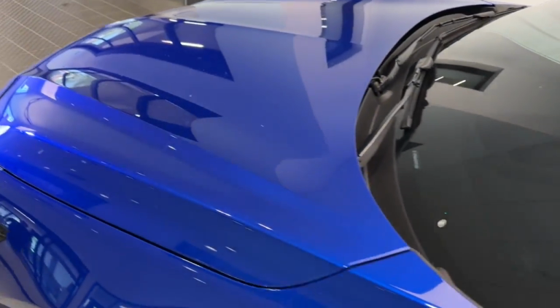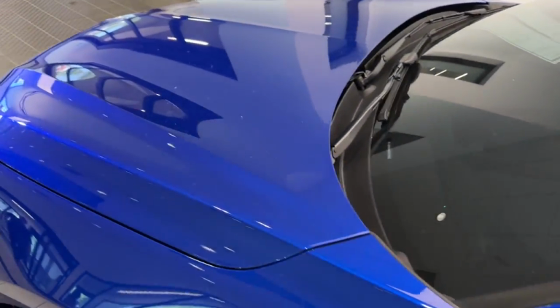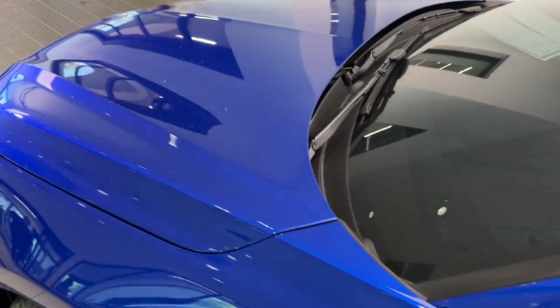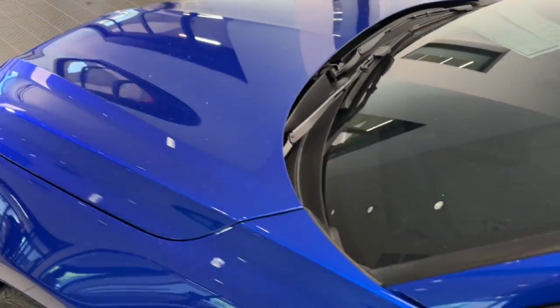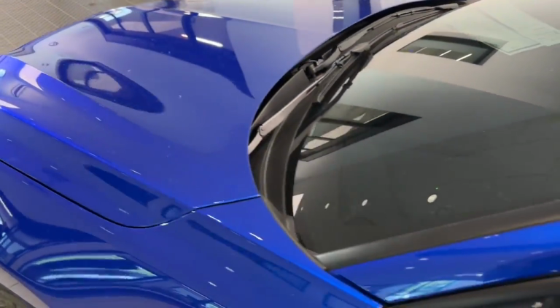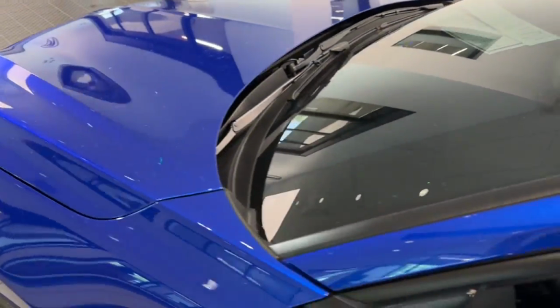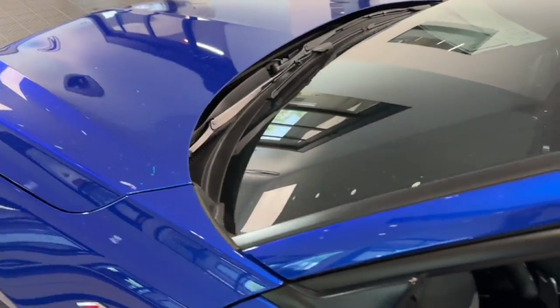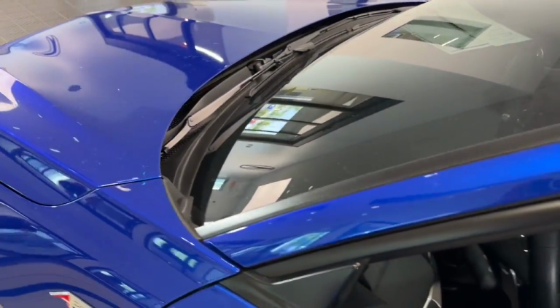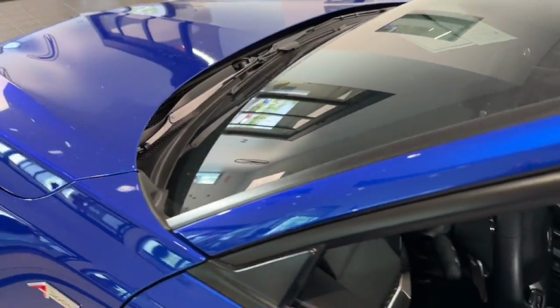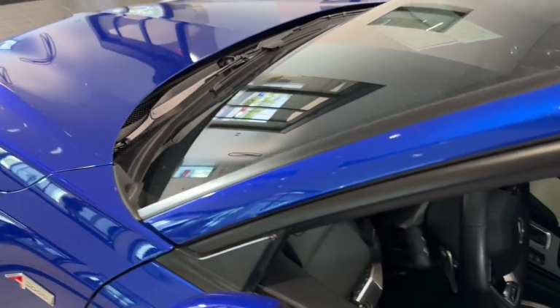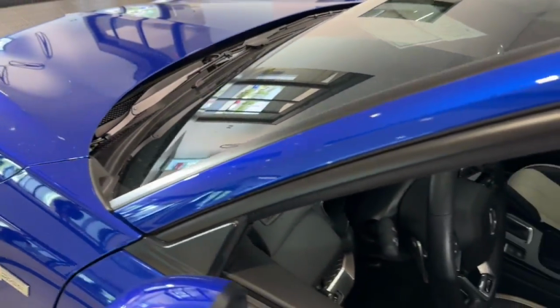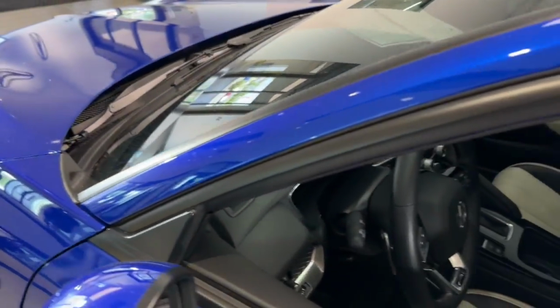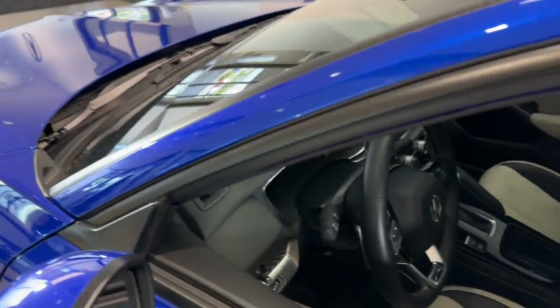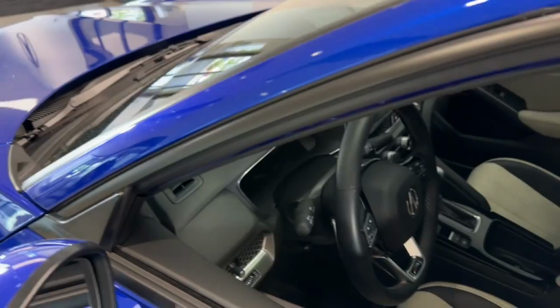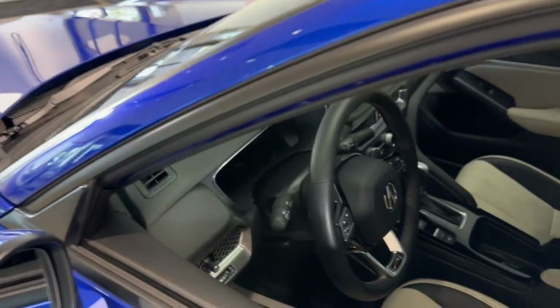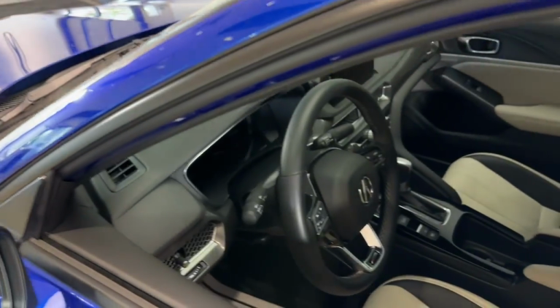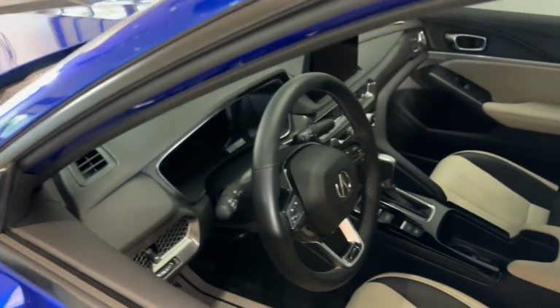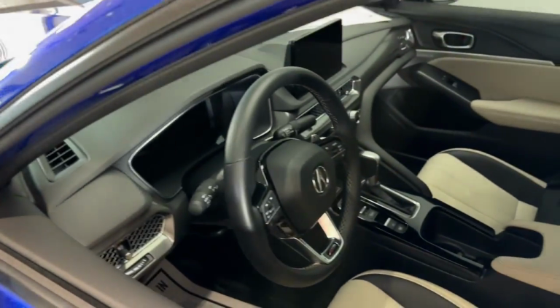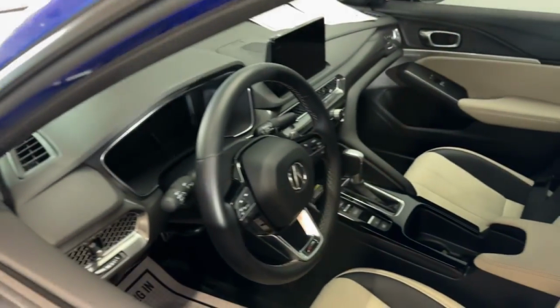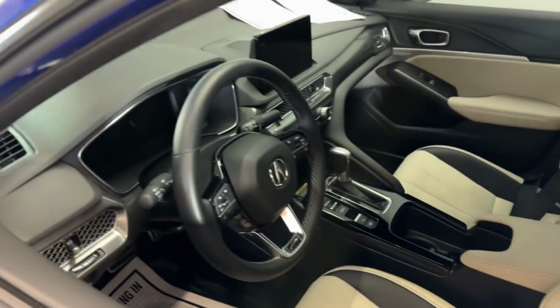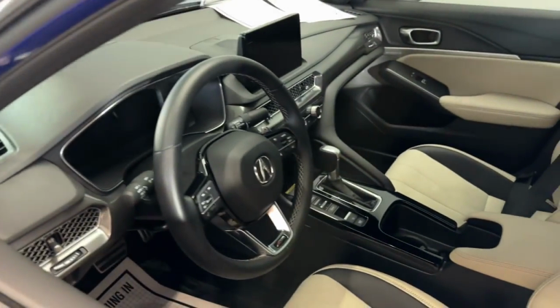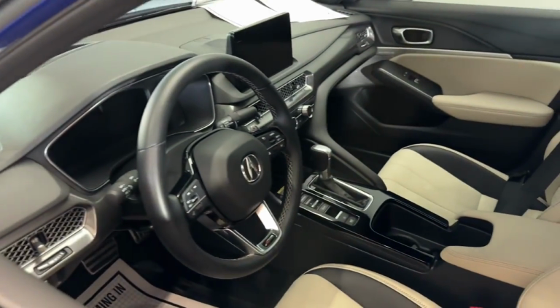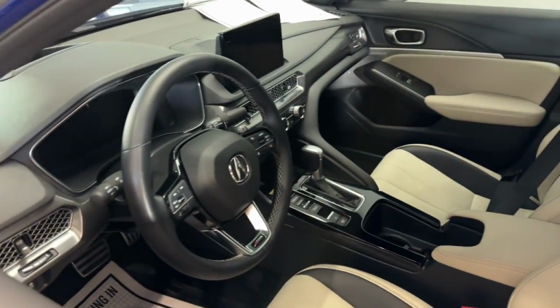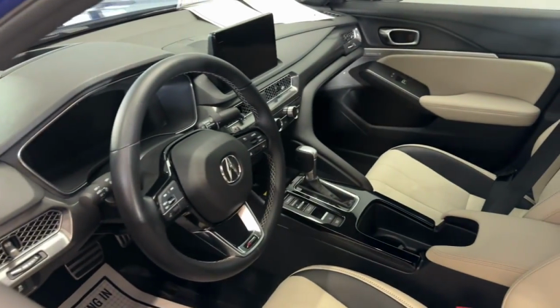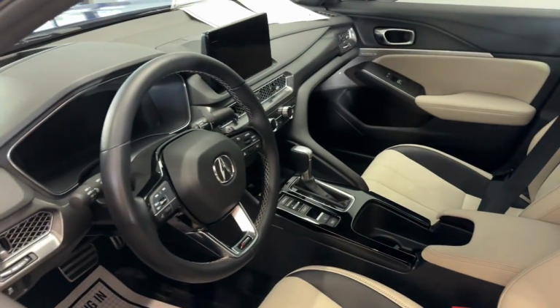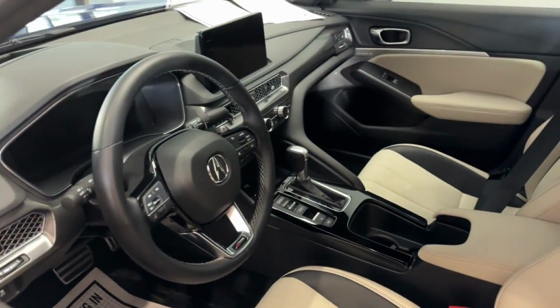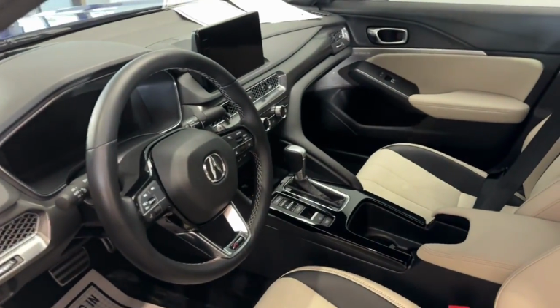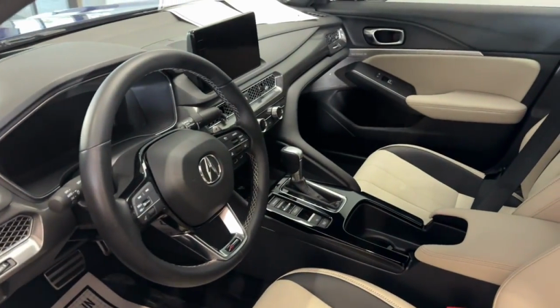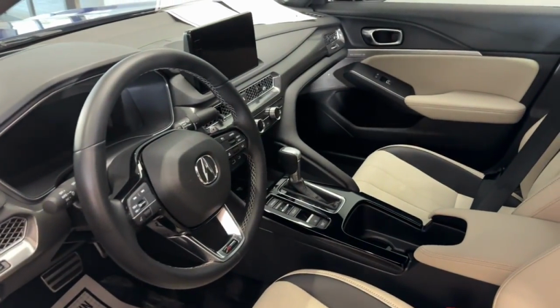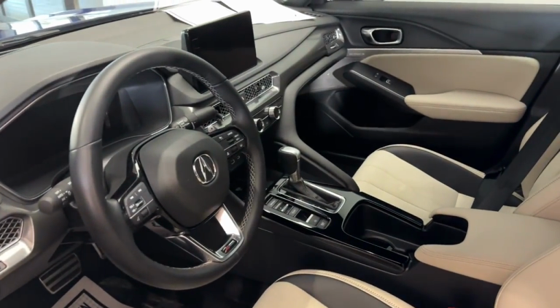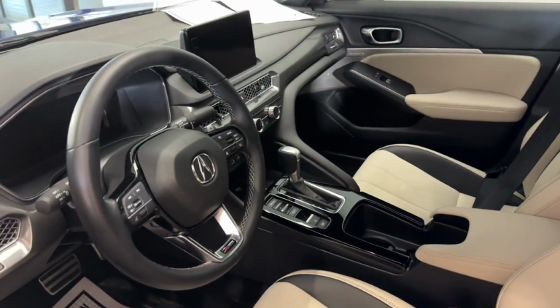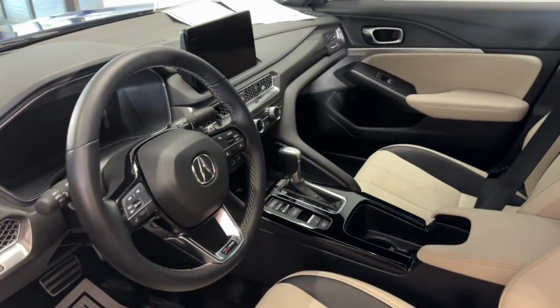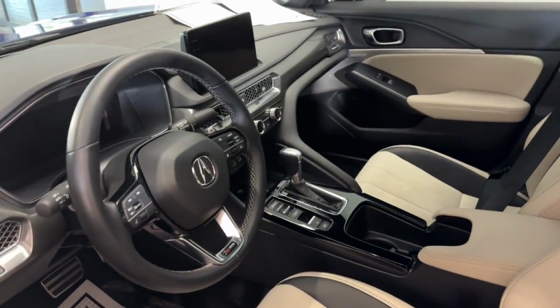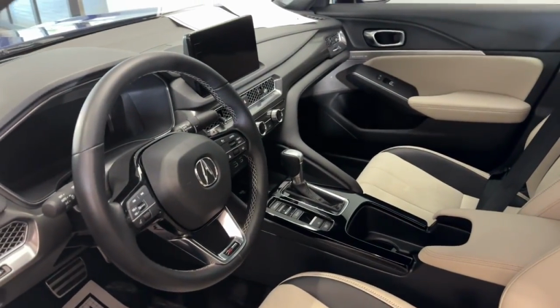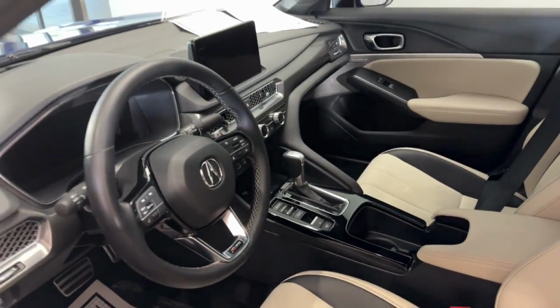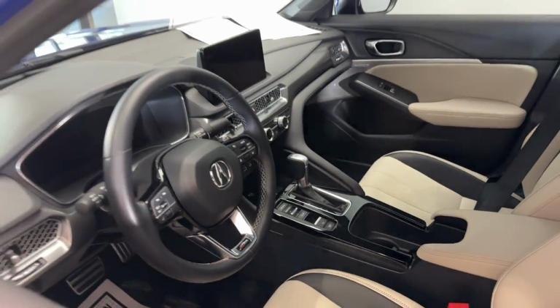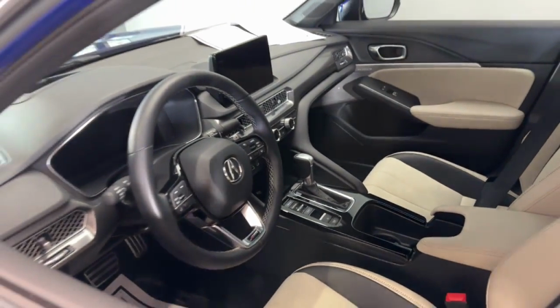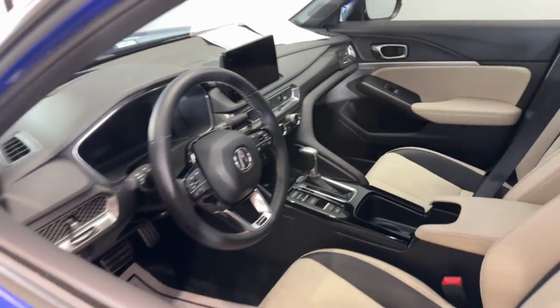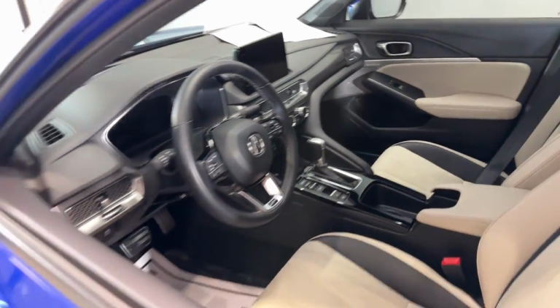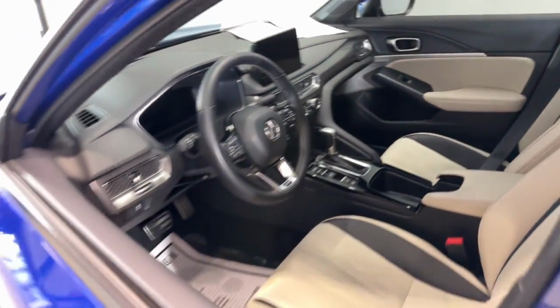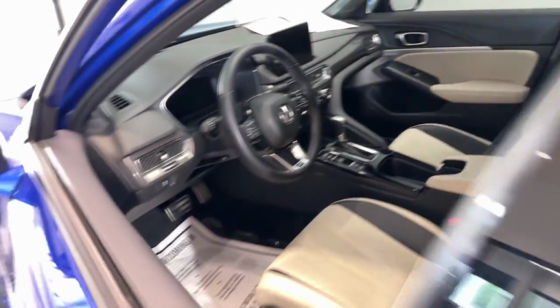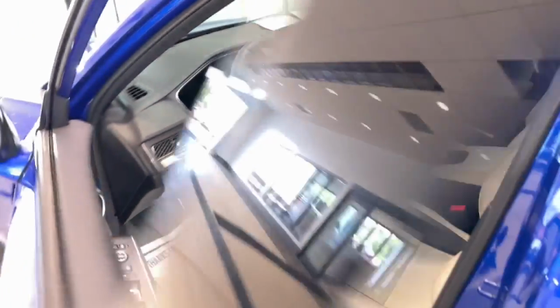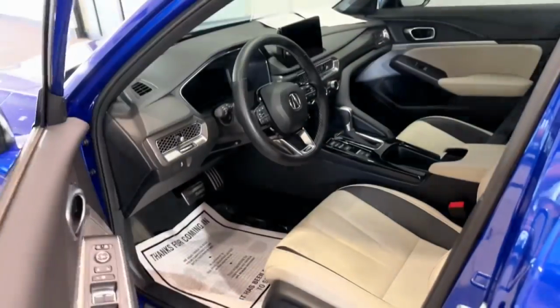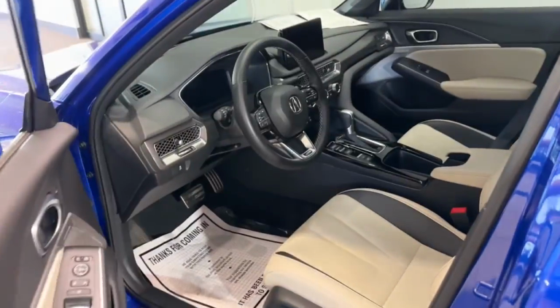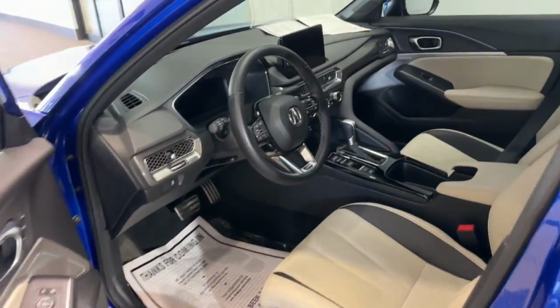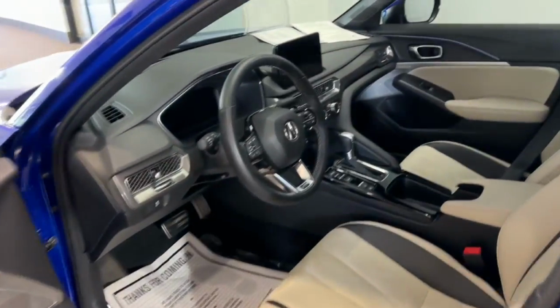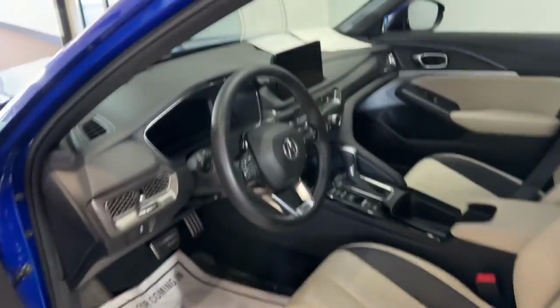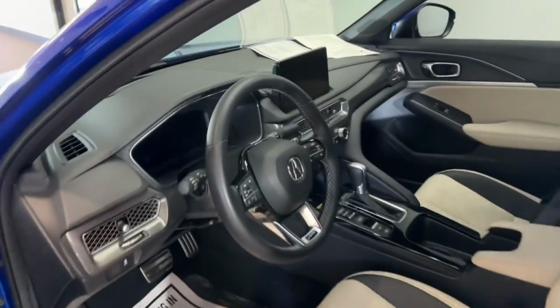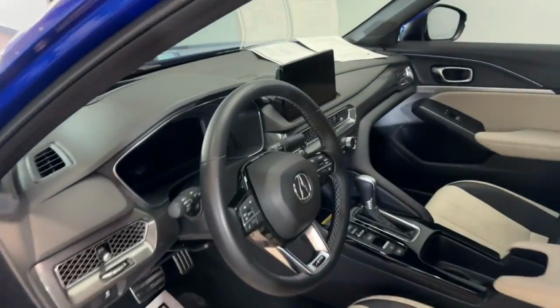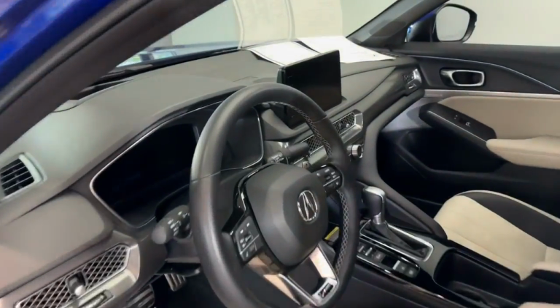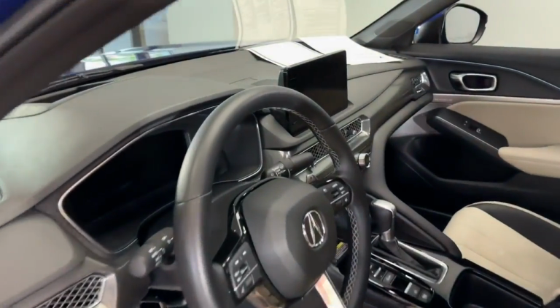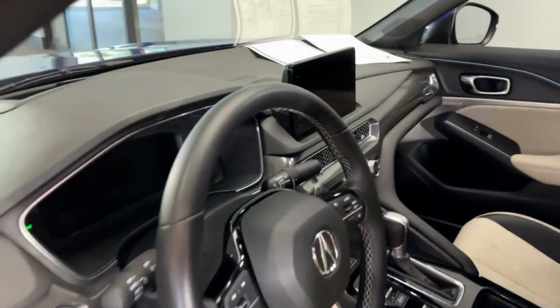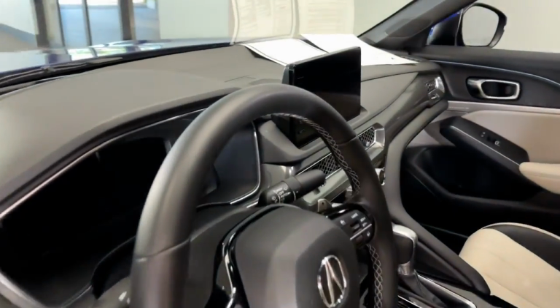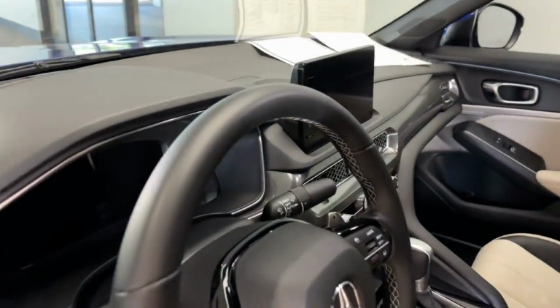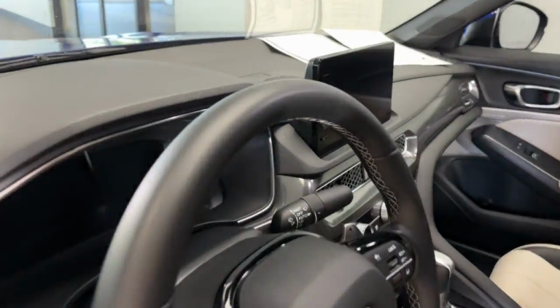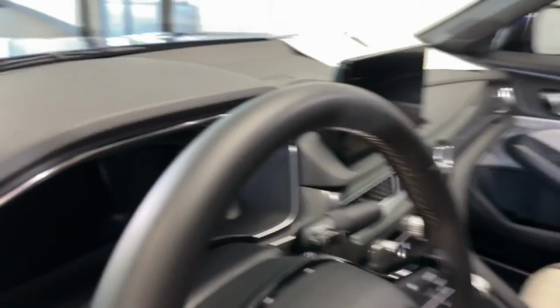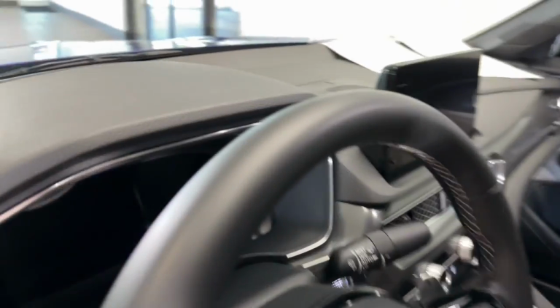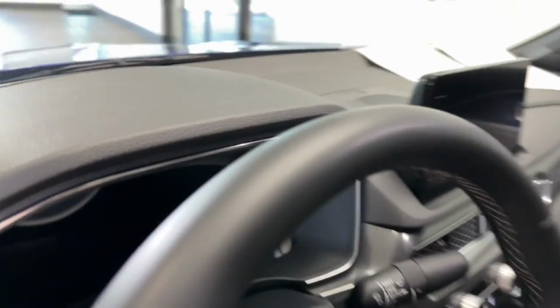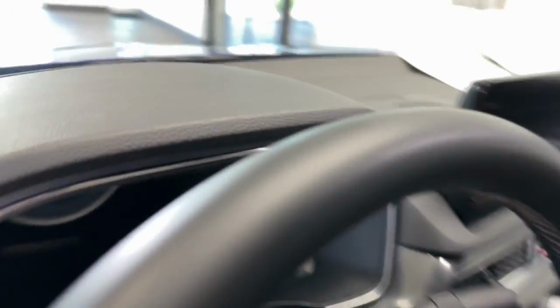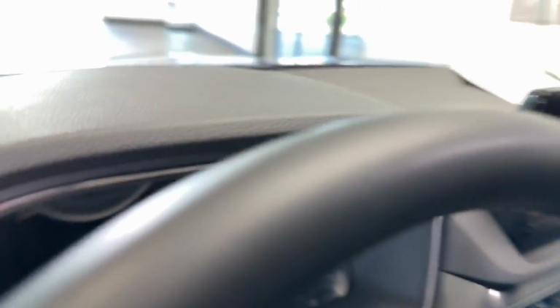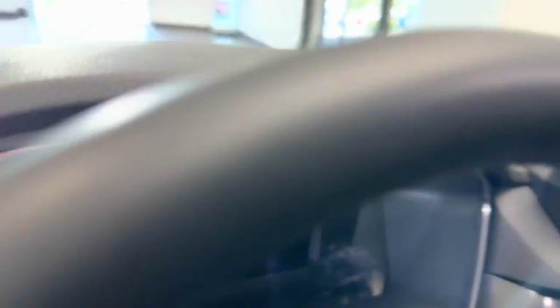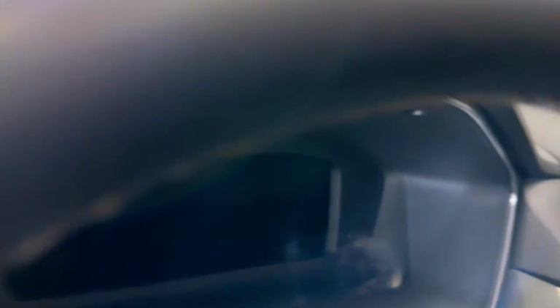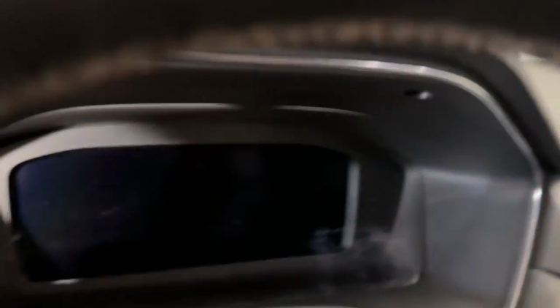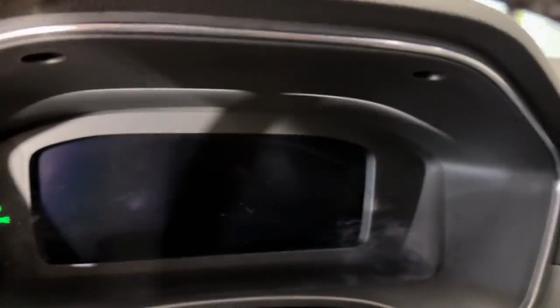Boldly stylish and super exciting to drive, it offers an ideal blend of performance, luxury, versatility, and efficiency.